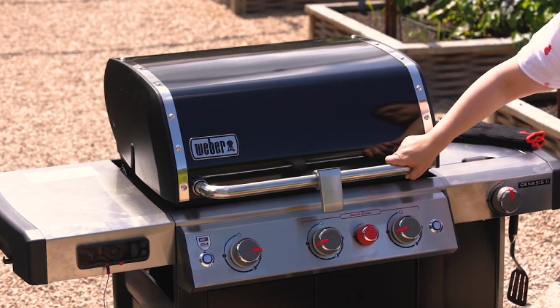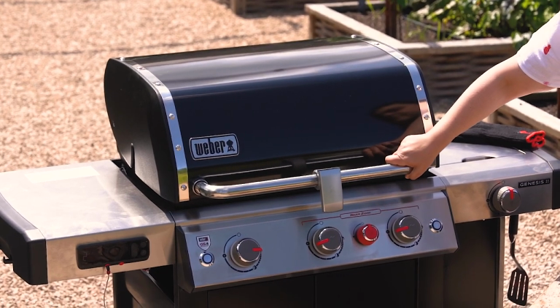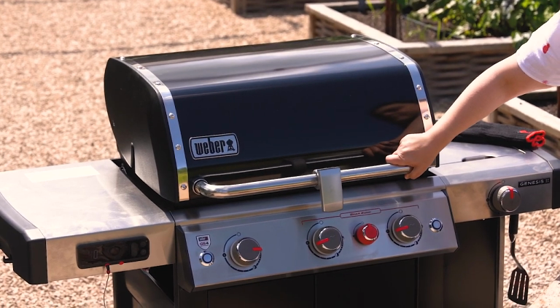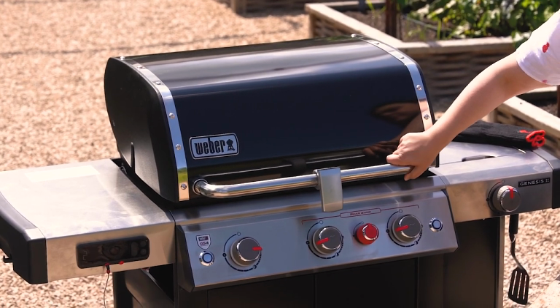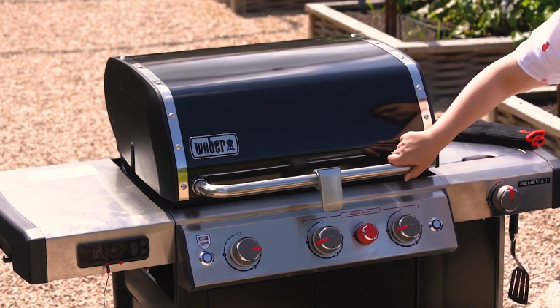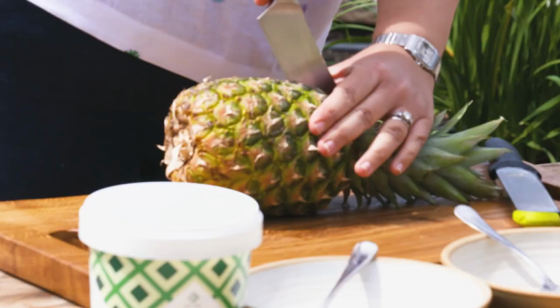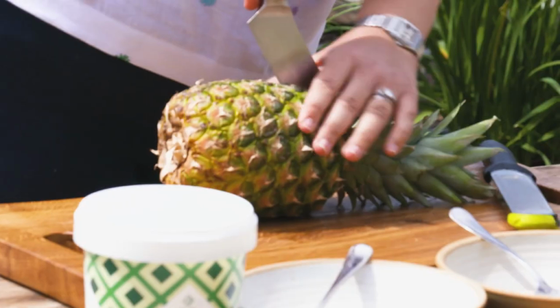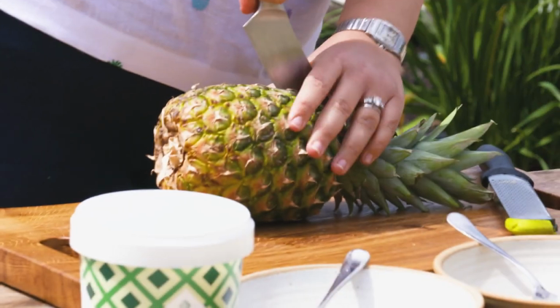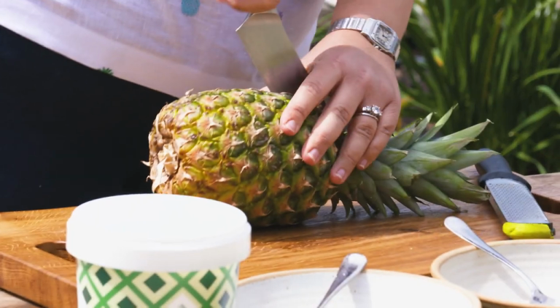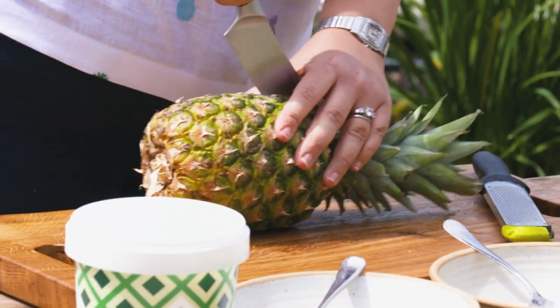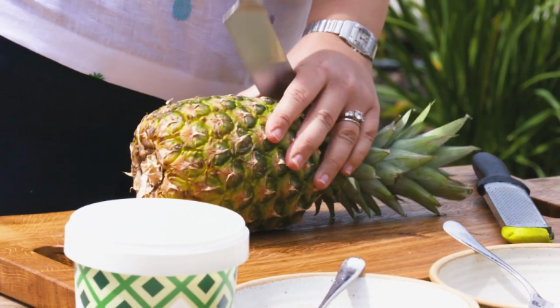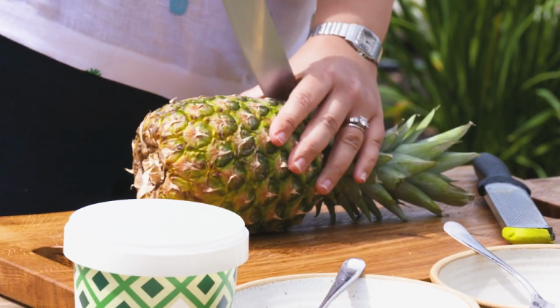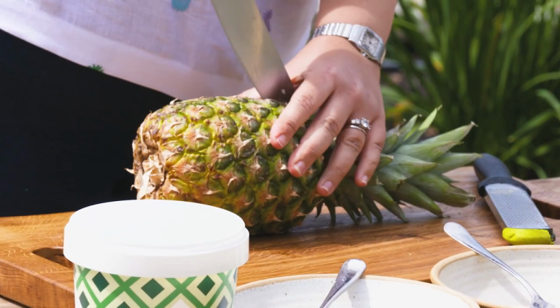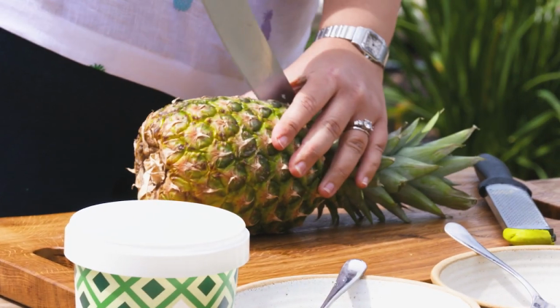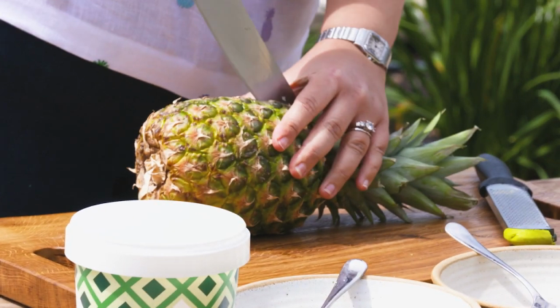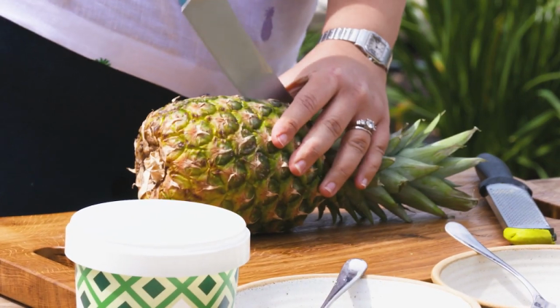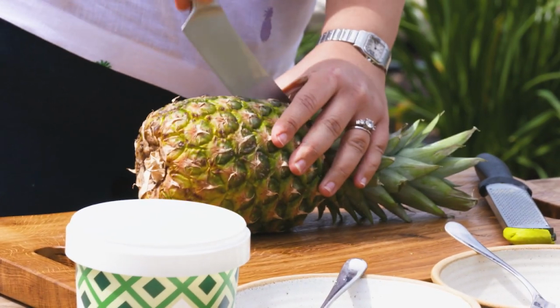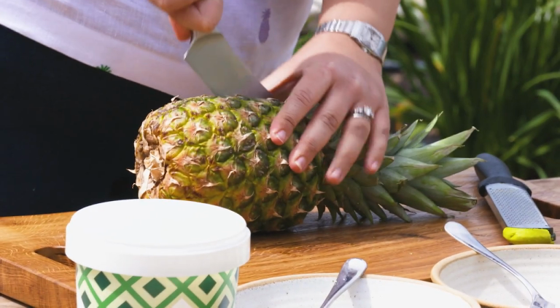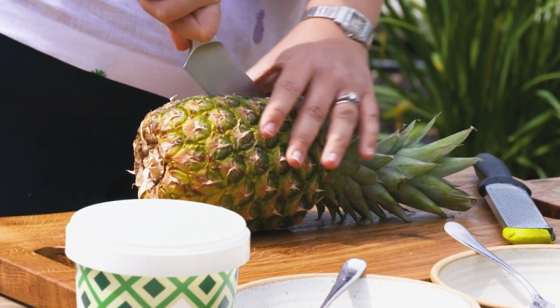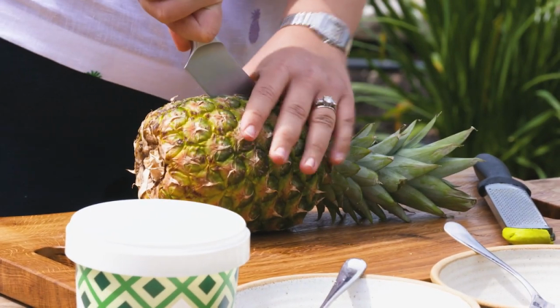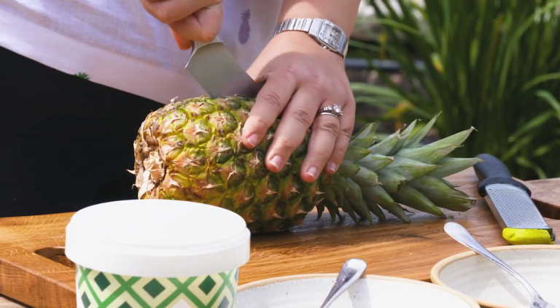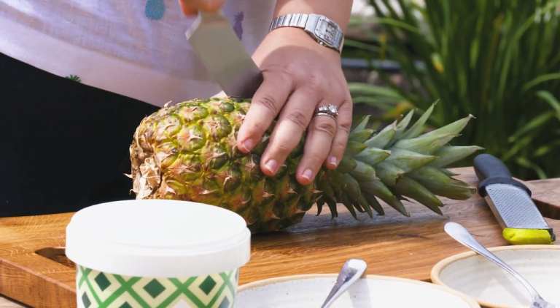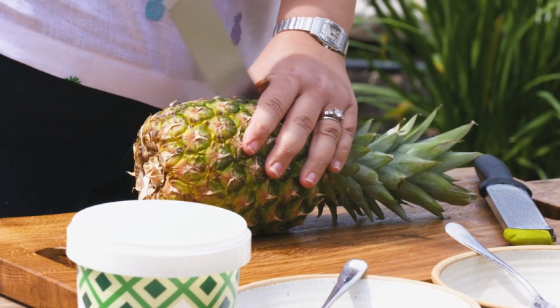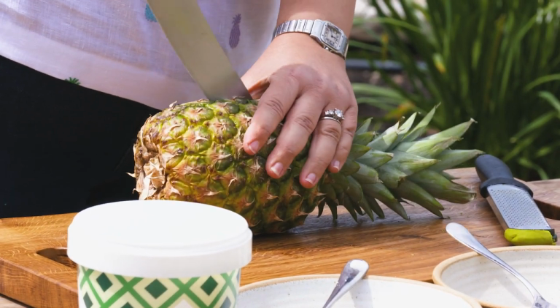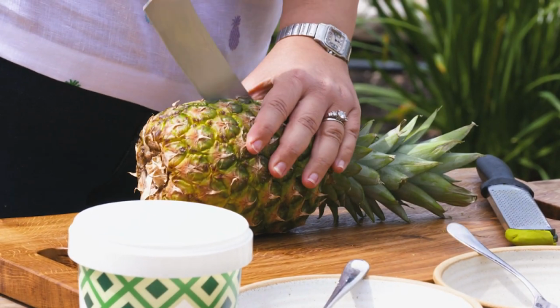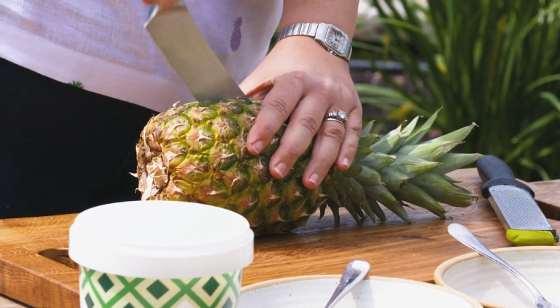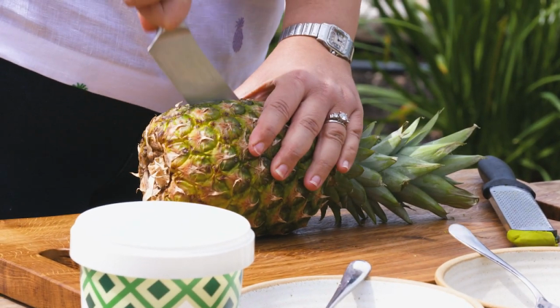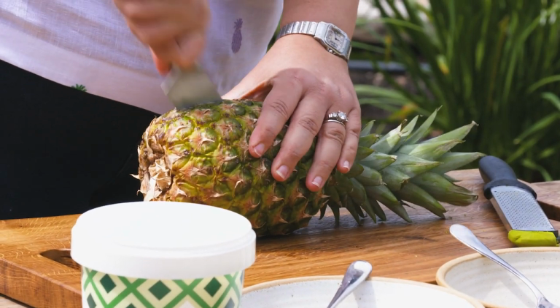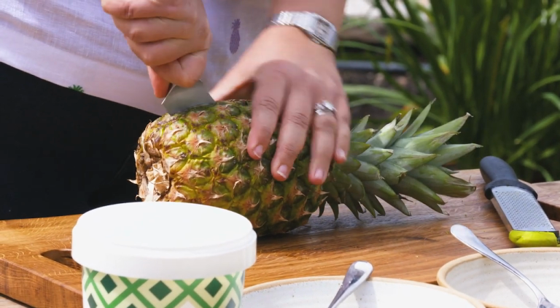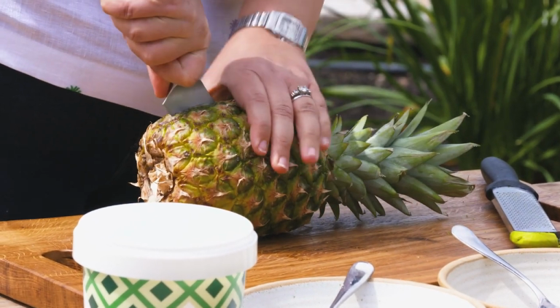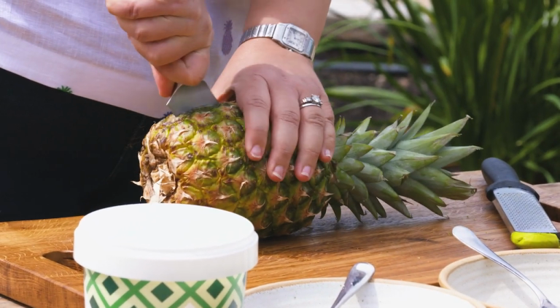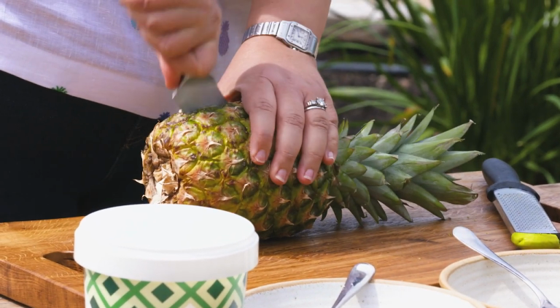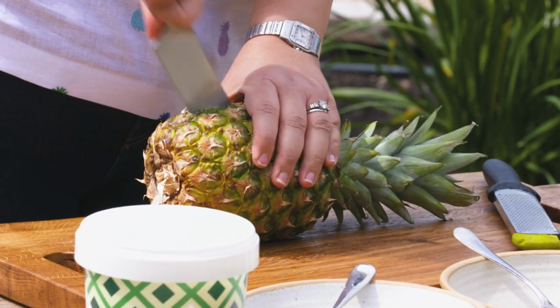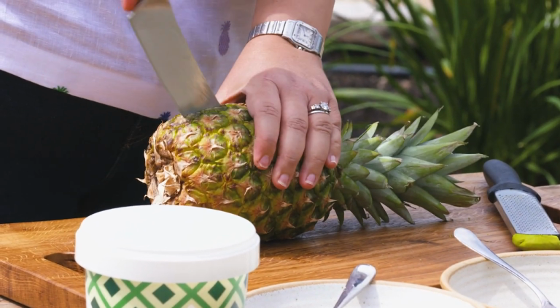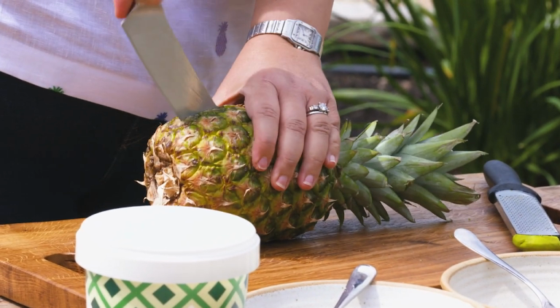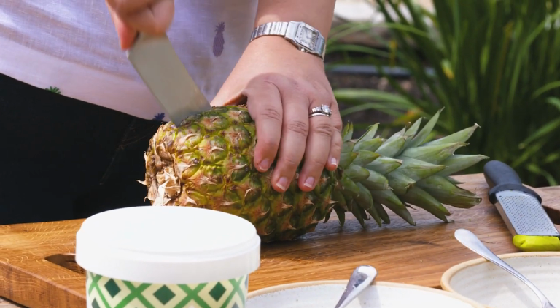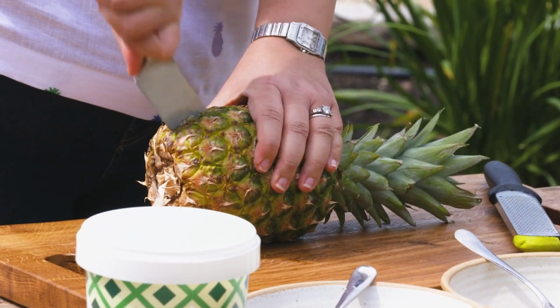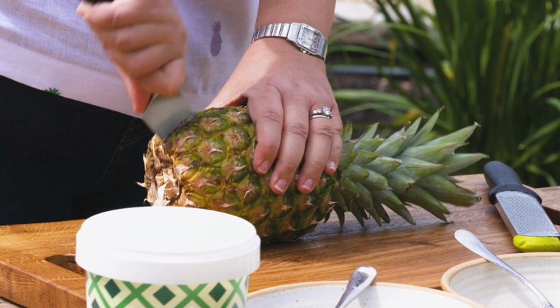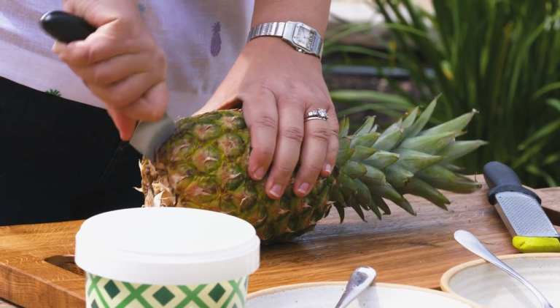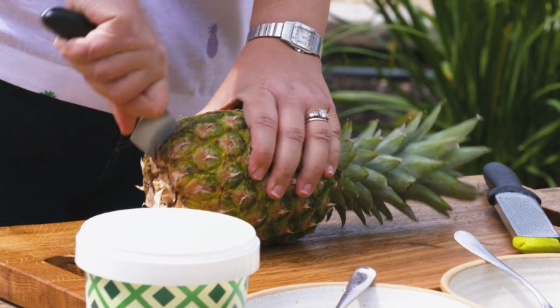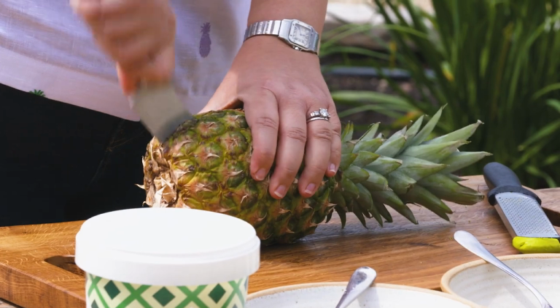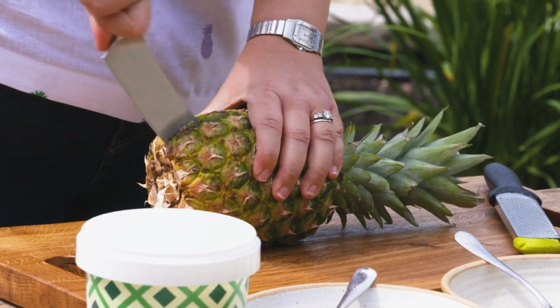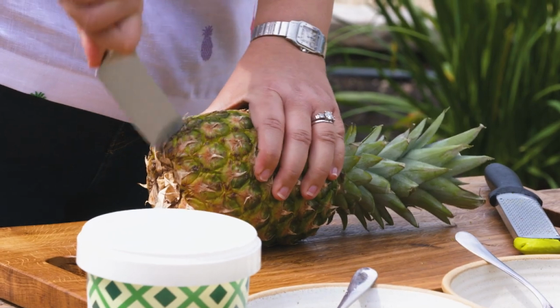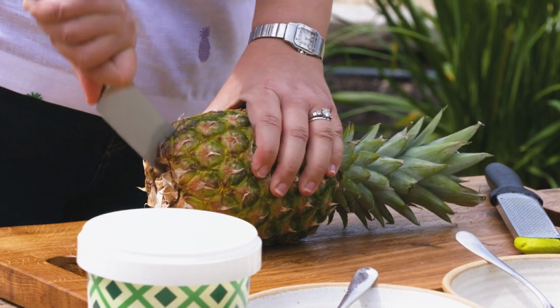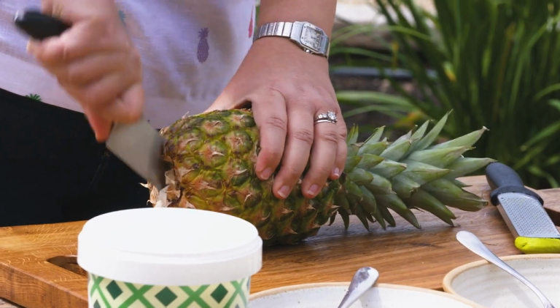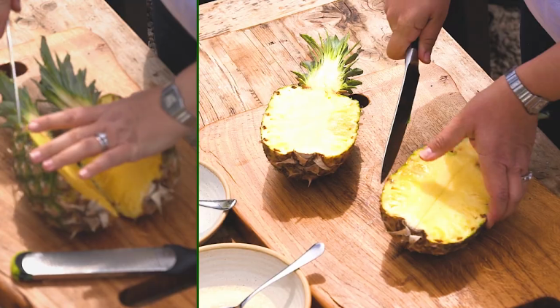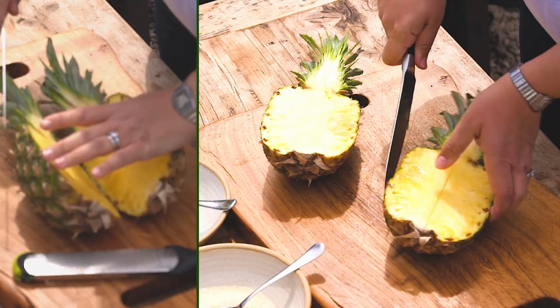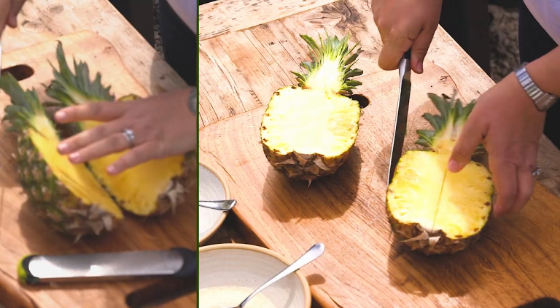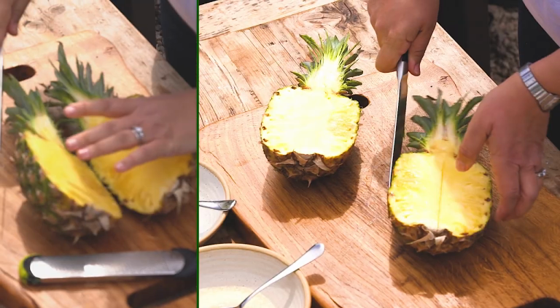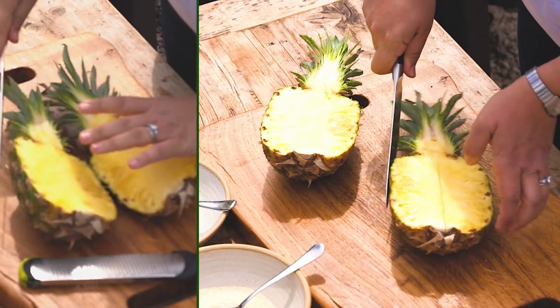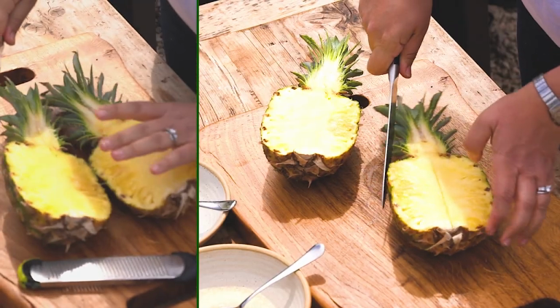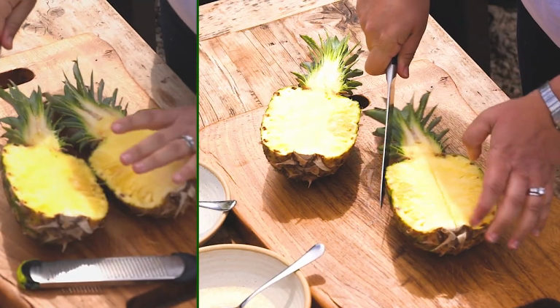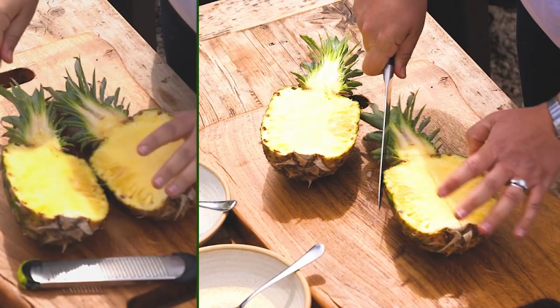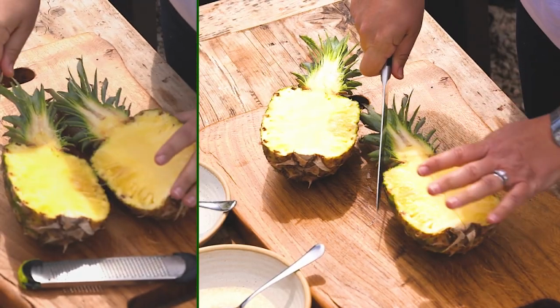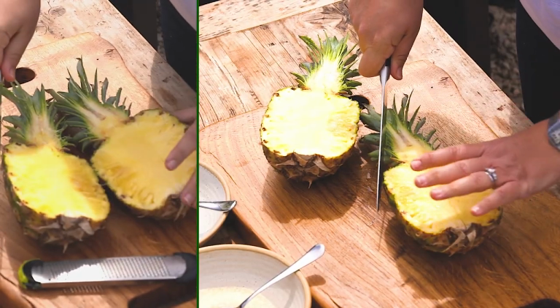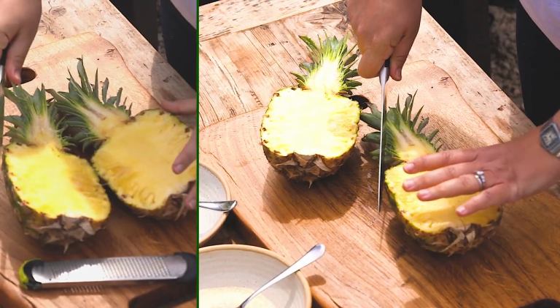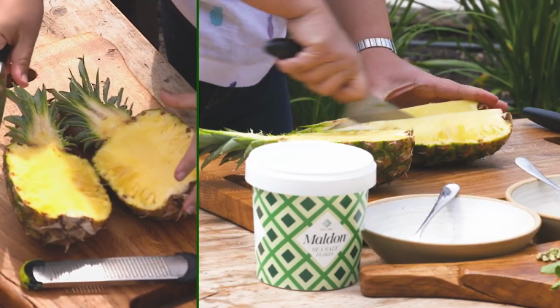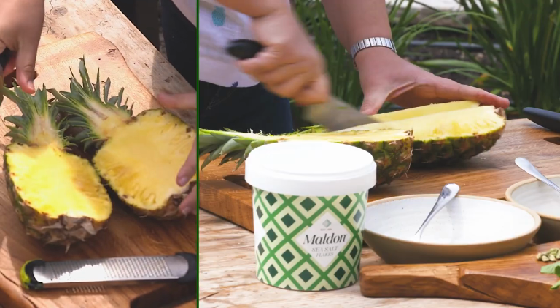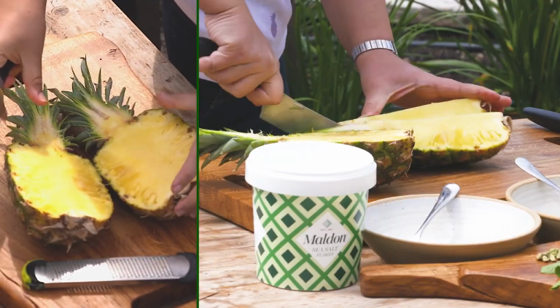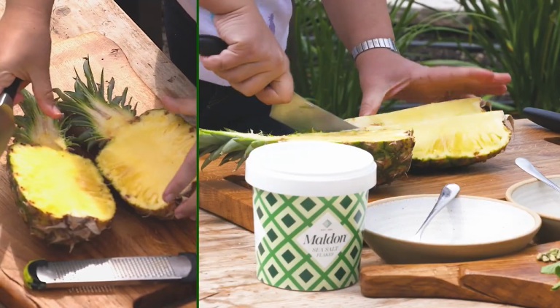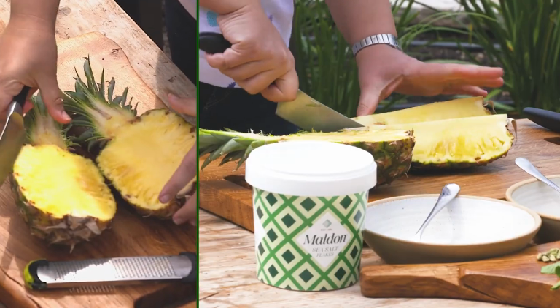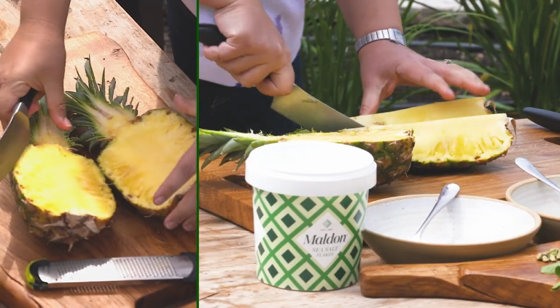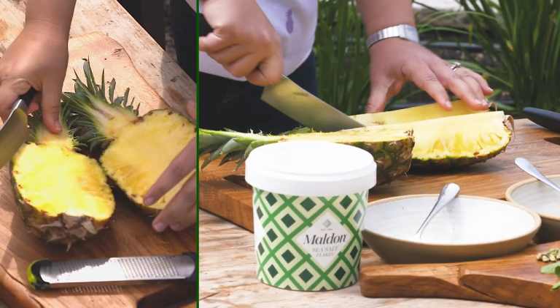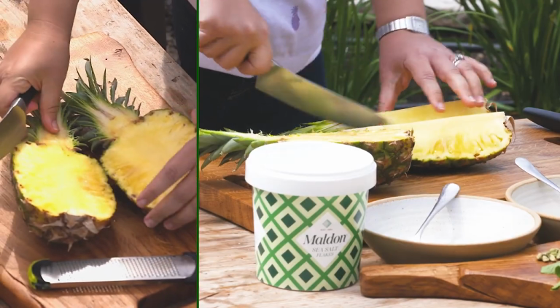So I've got a pineapple here, and I'm just going to very carefully cut it into quarters.